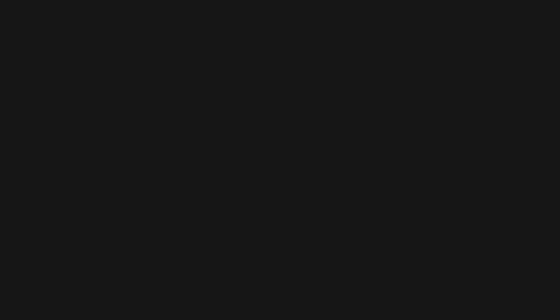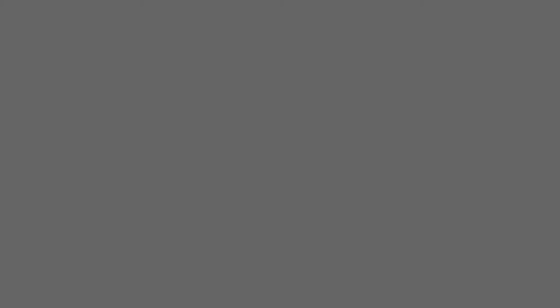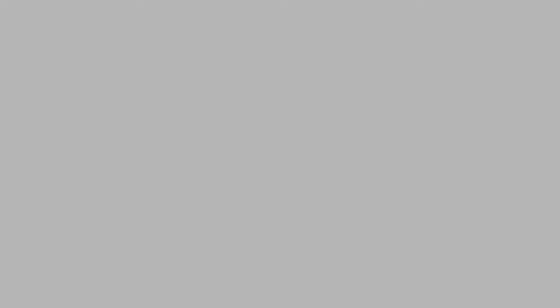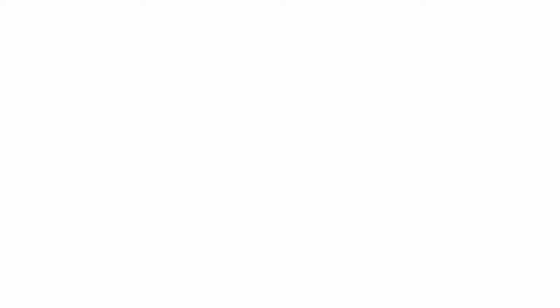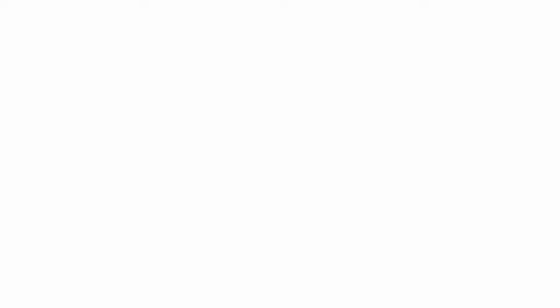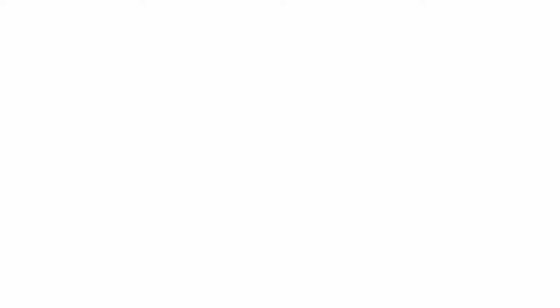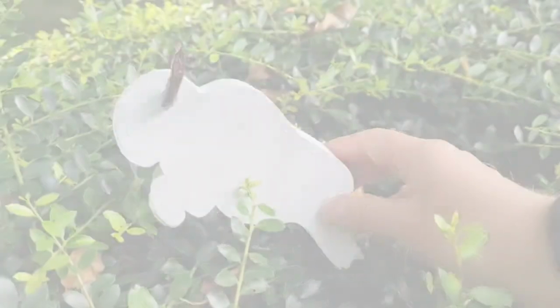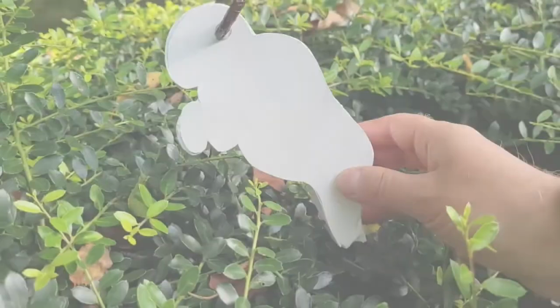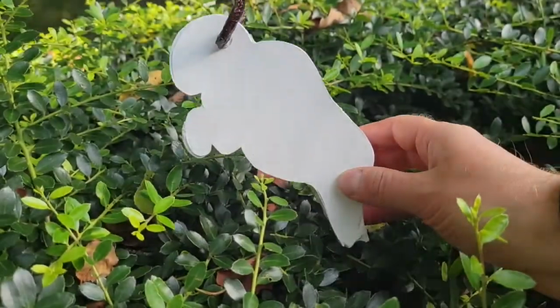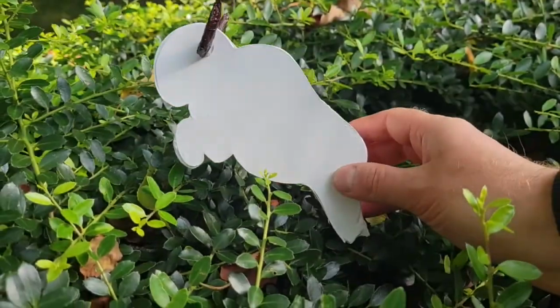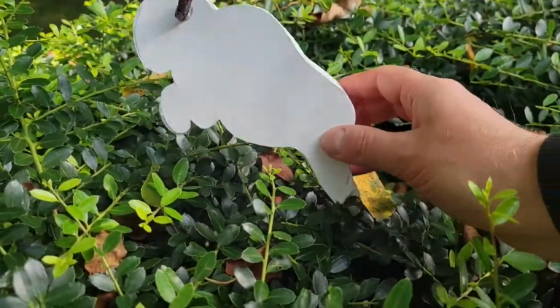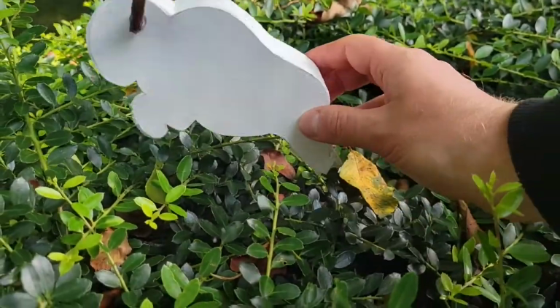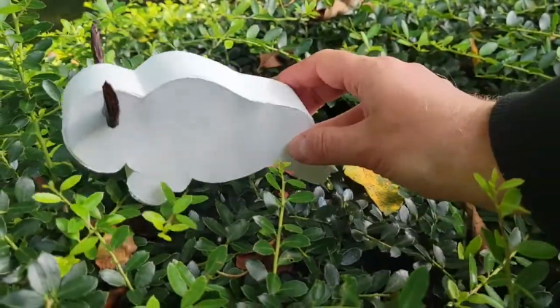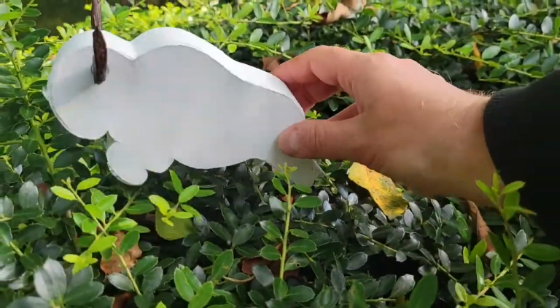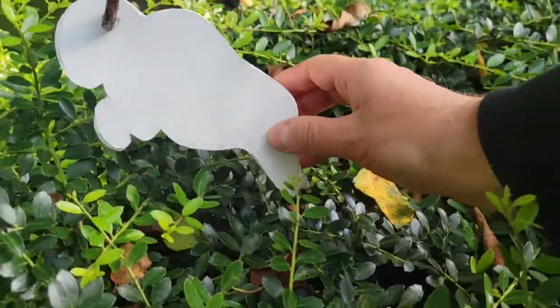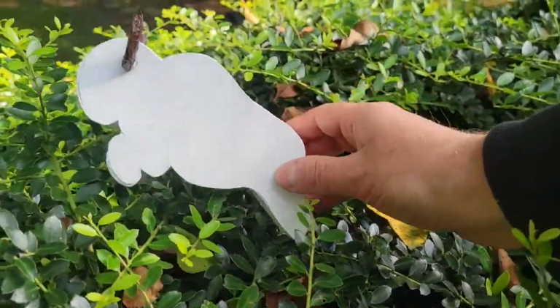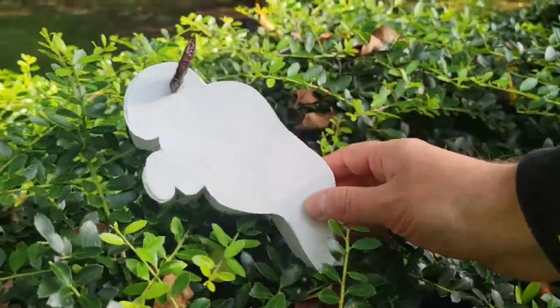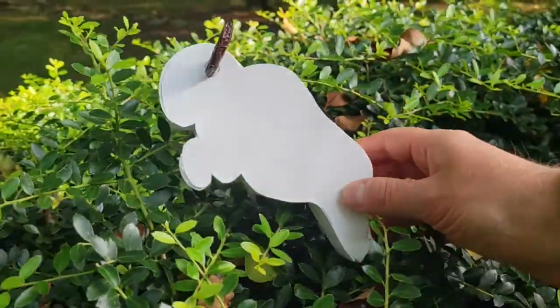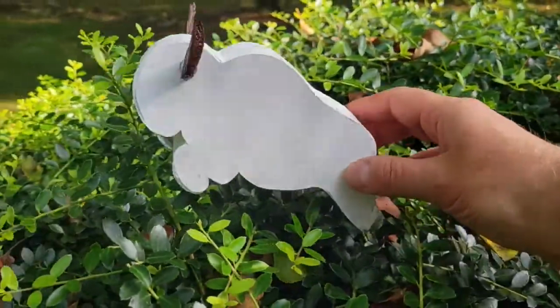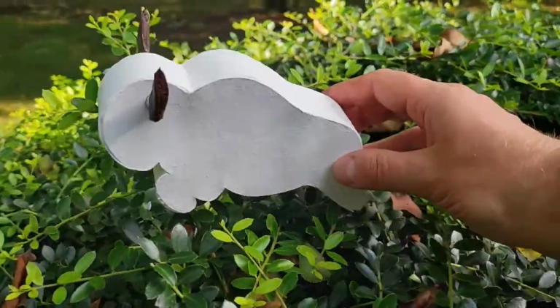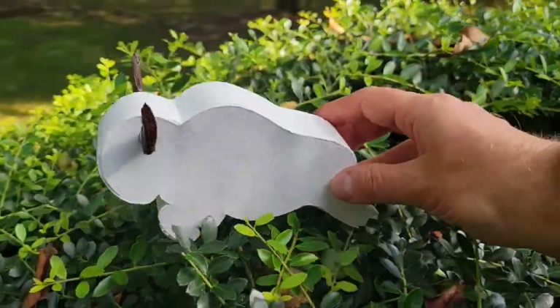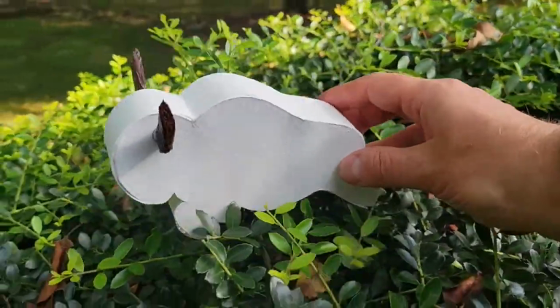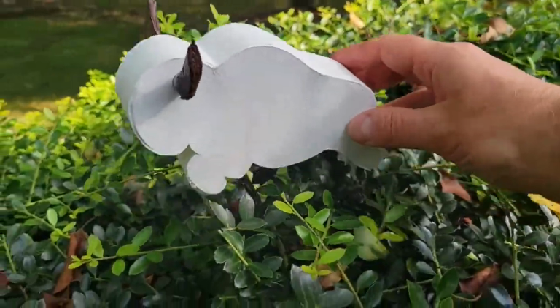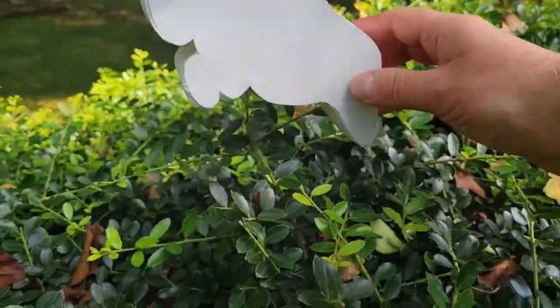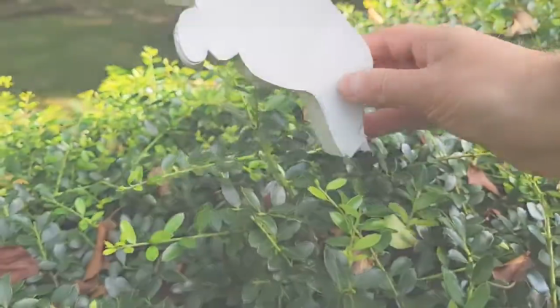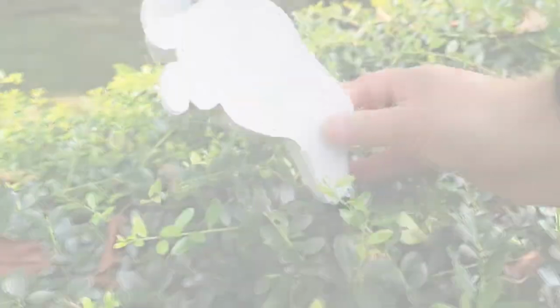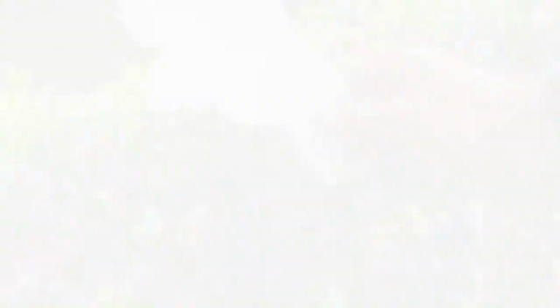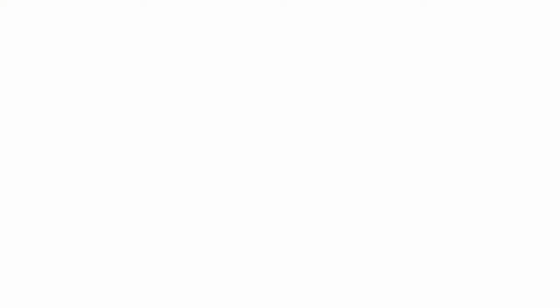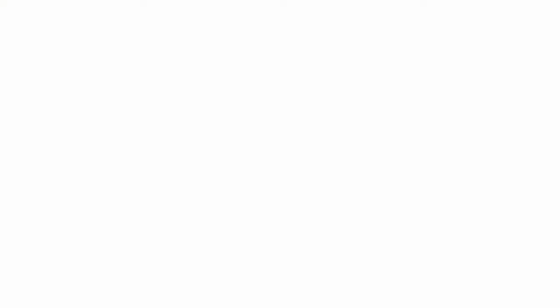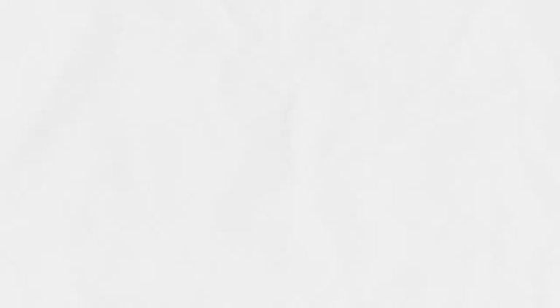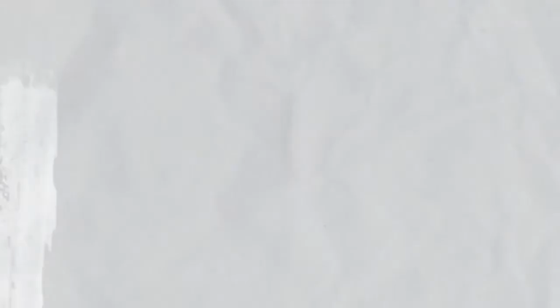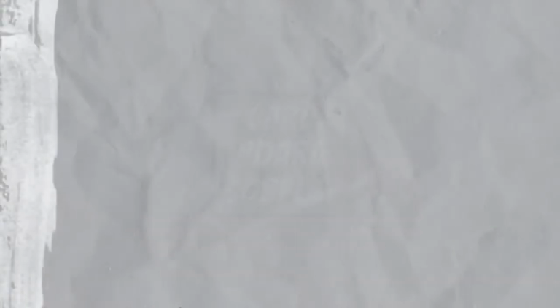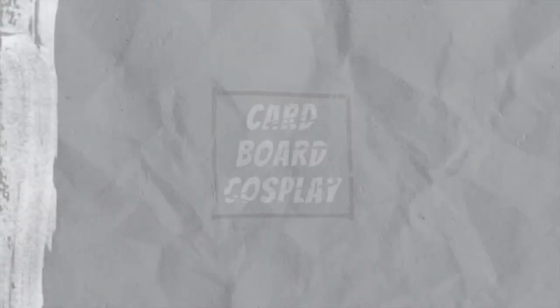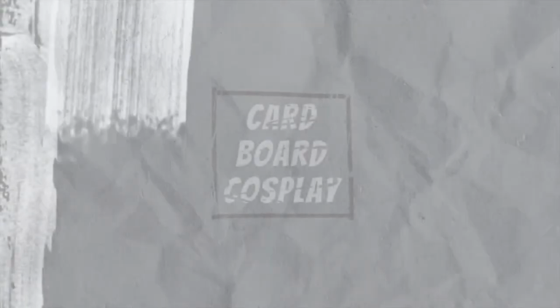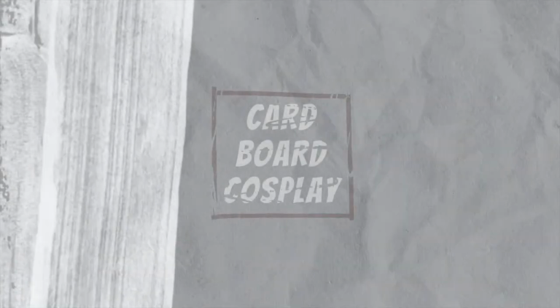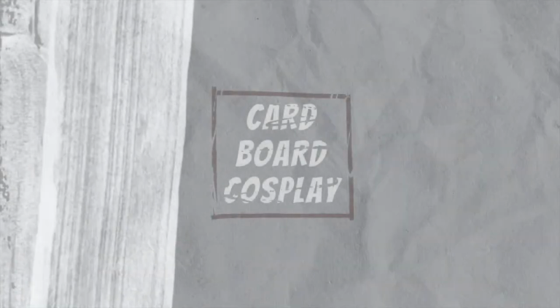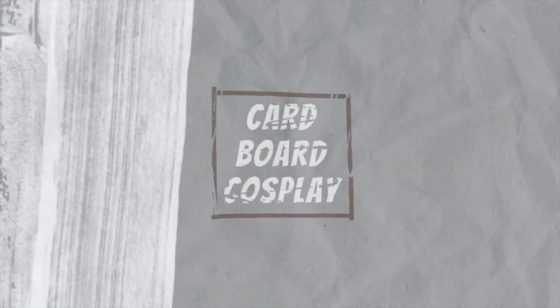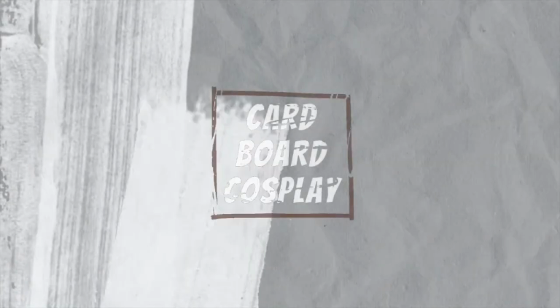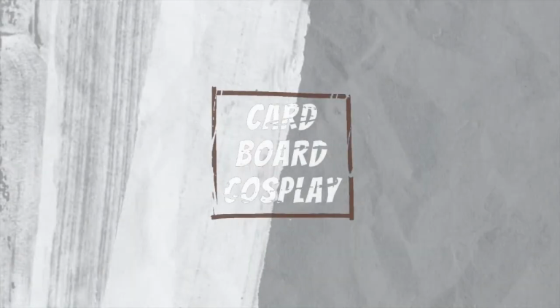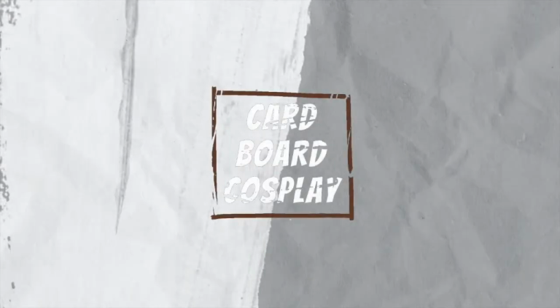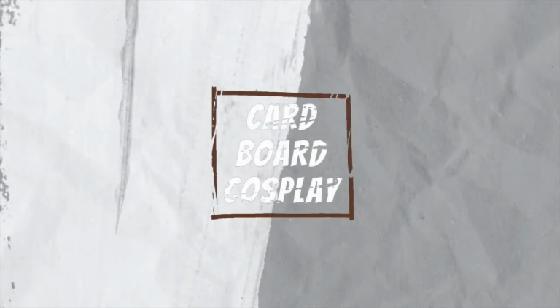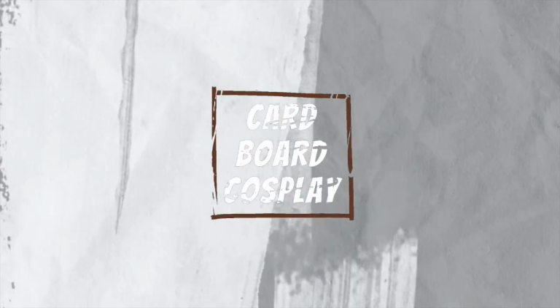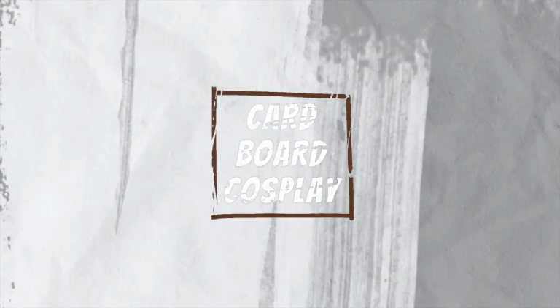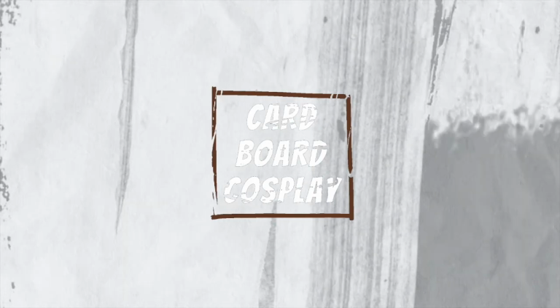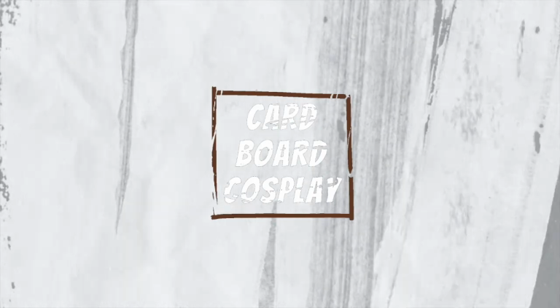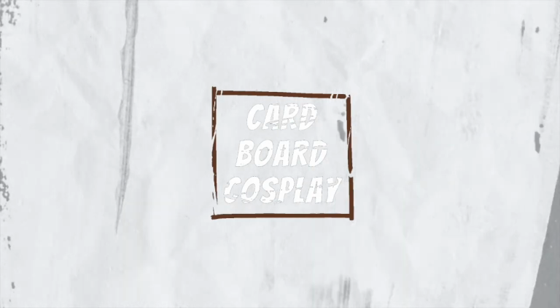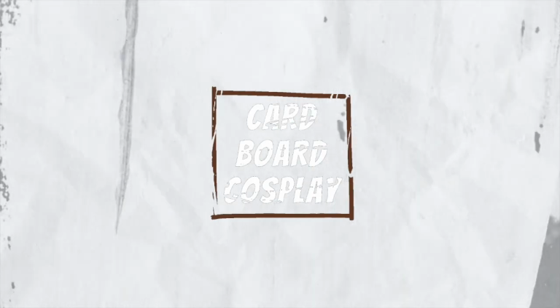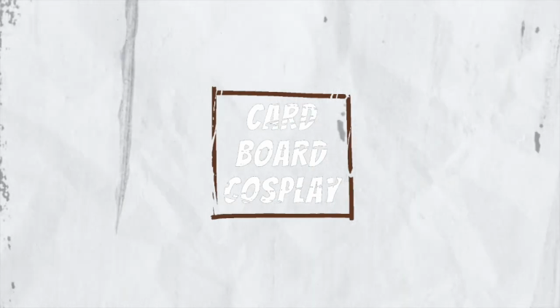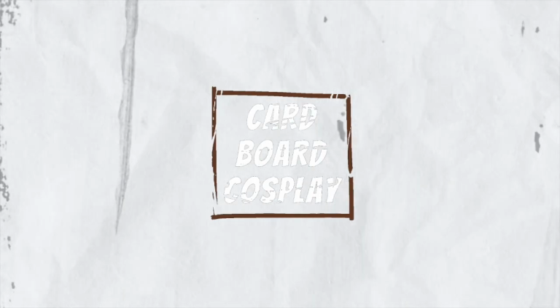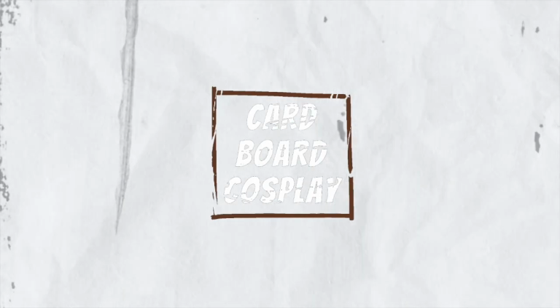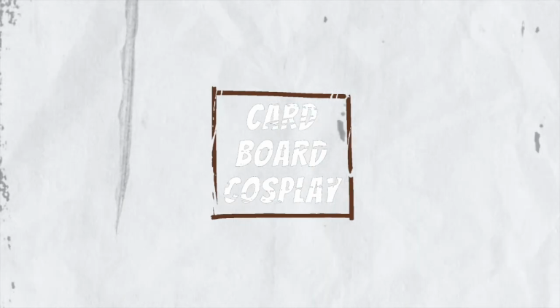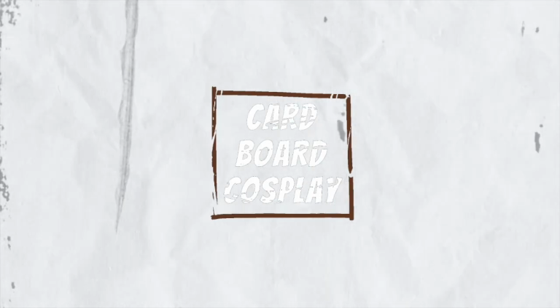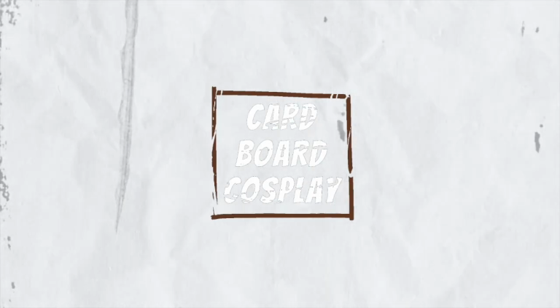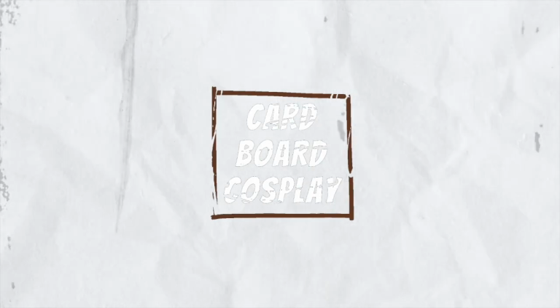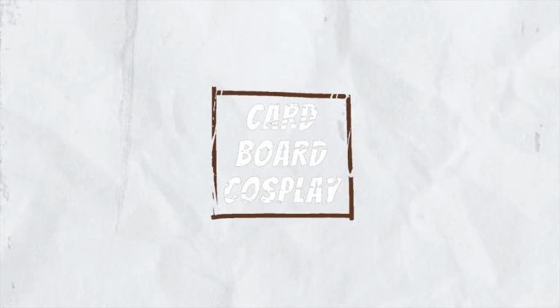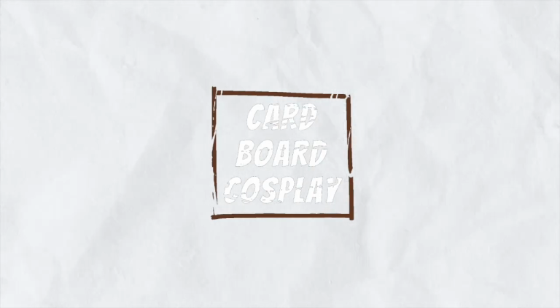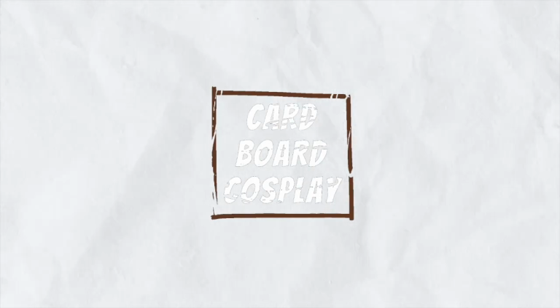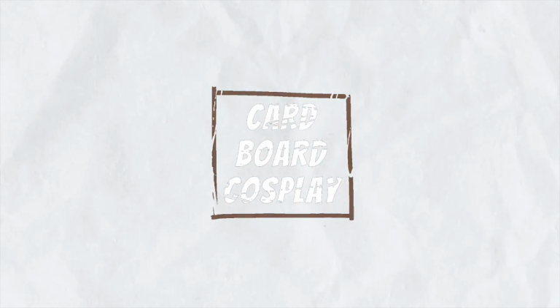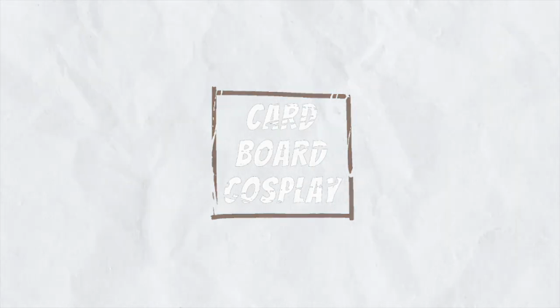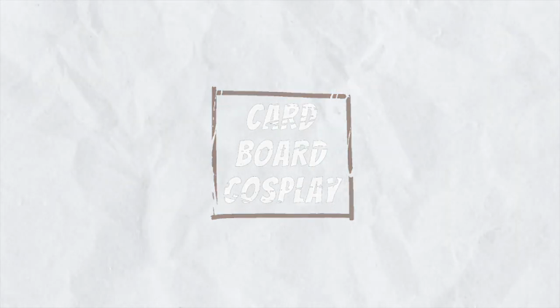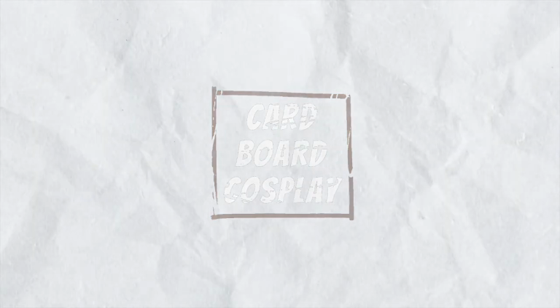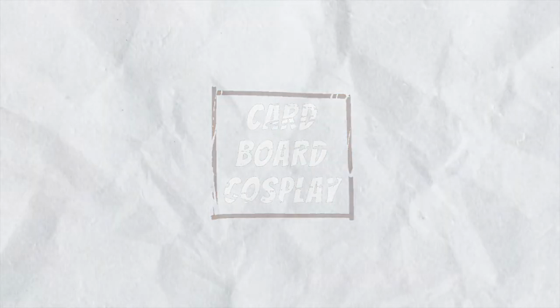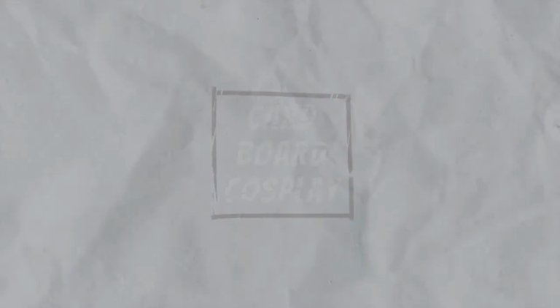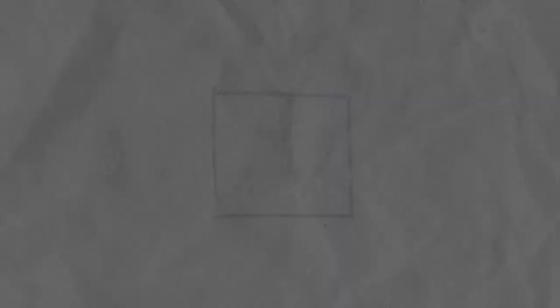Hi everyone, I'm Steven and today I'm making Aang's Bison Whistle out of cardboard. If you're curious, keep watching, subscribe, like the video, and let's get to it!